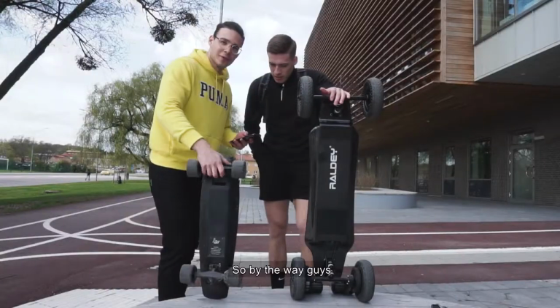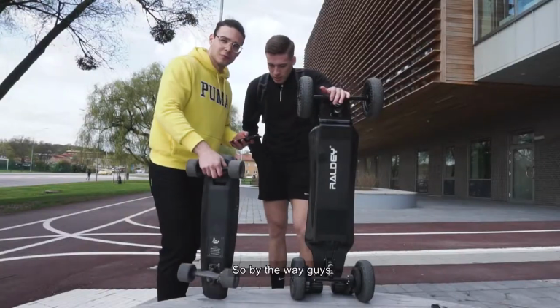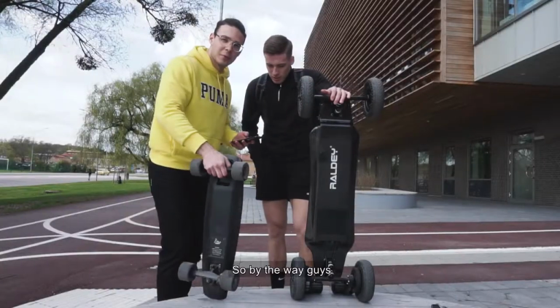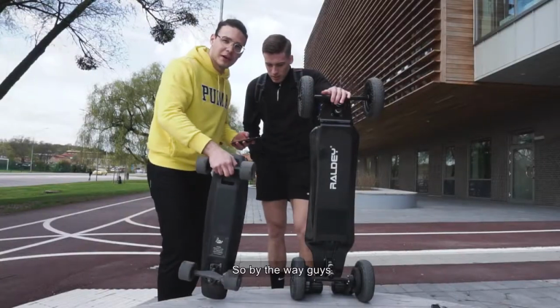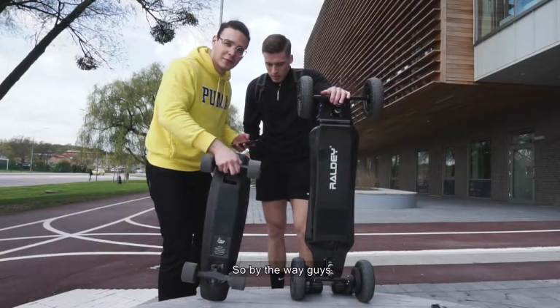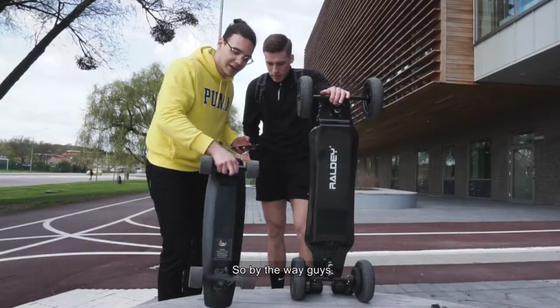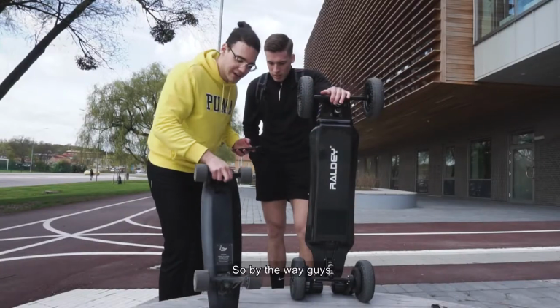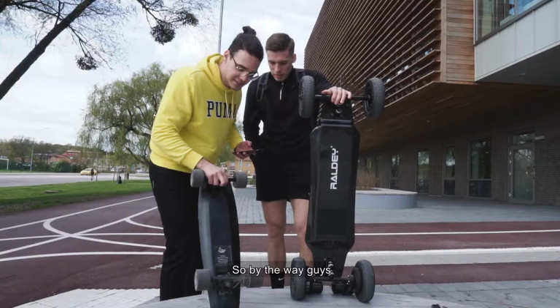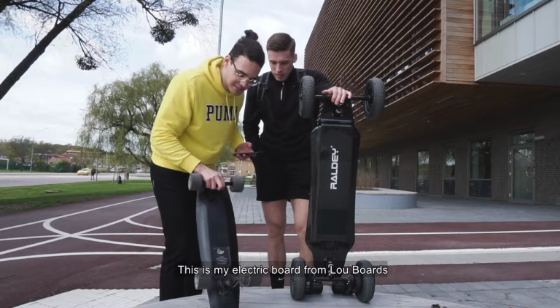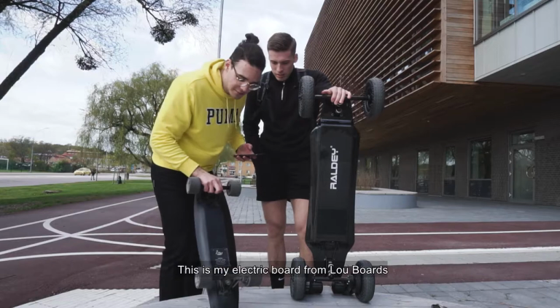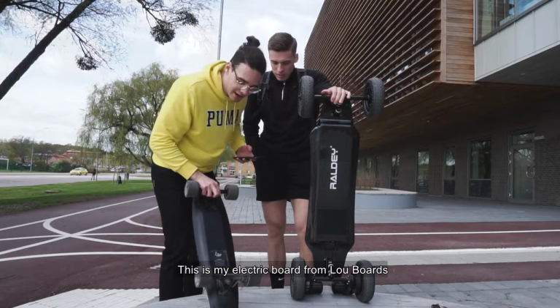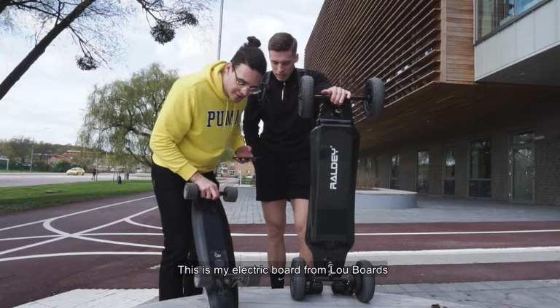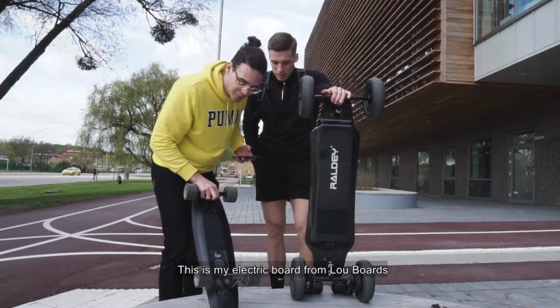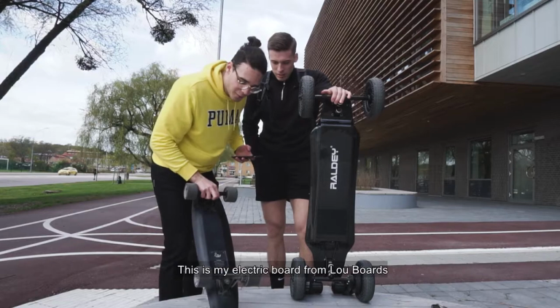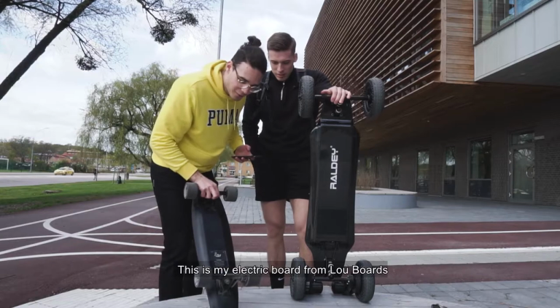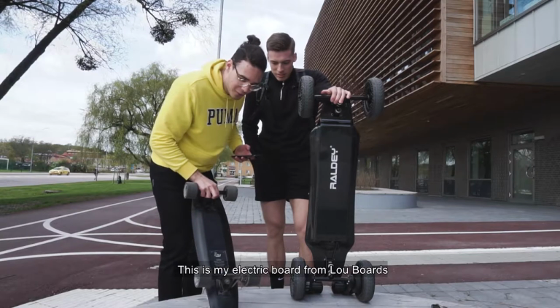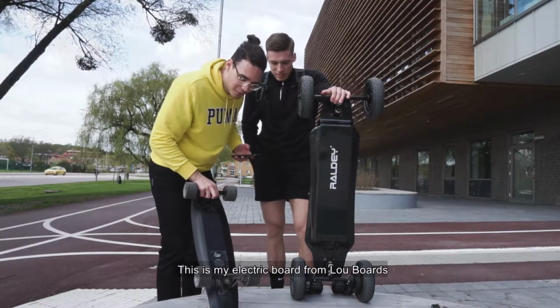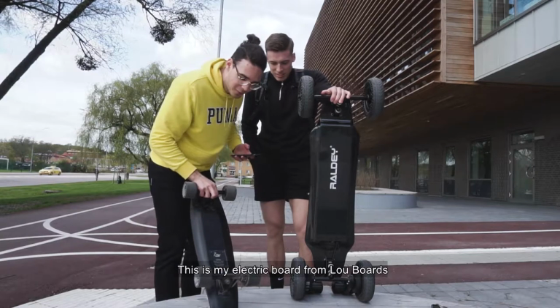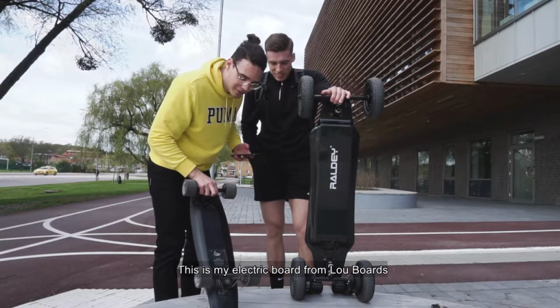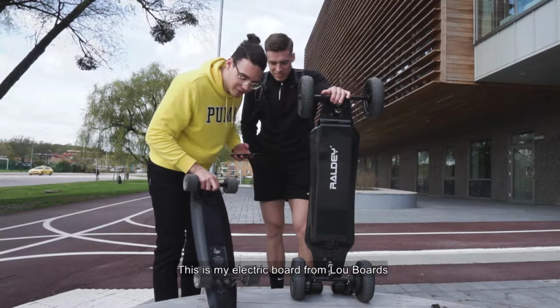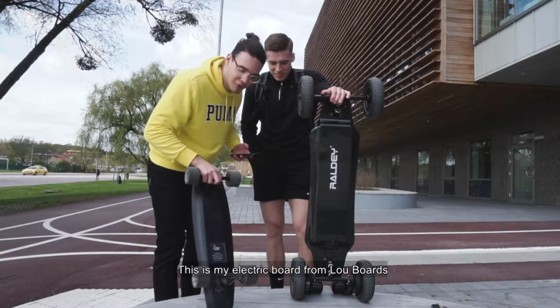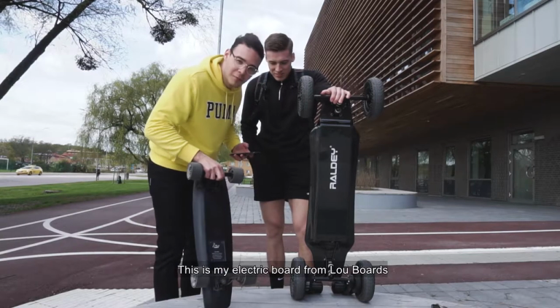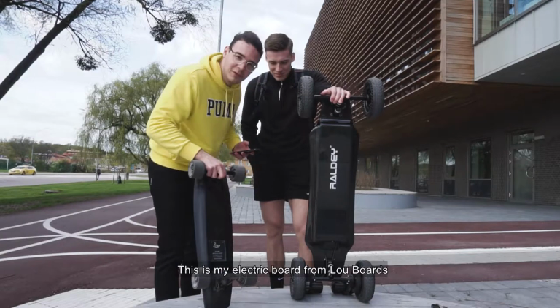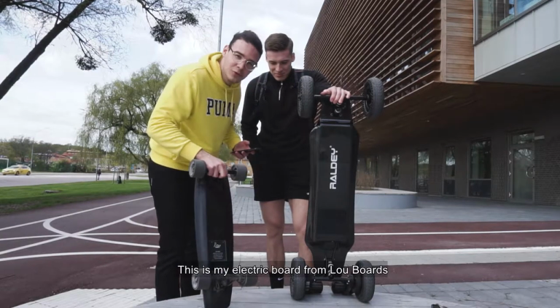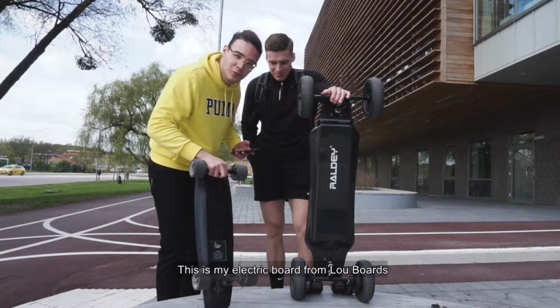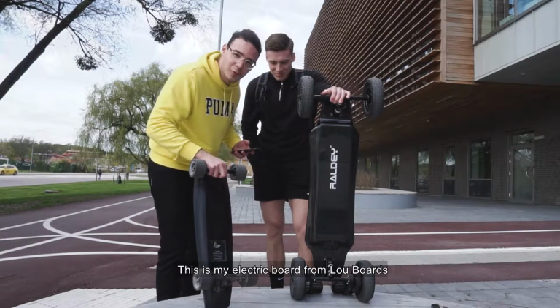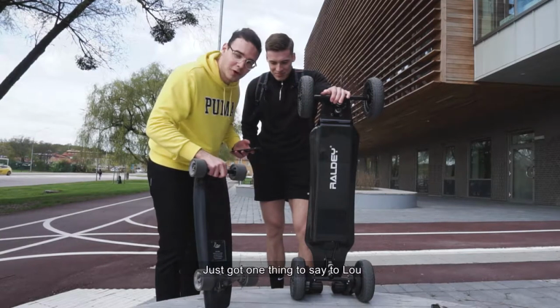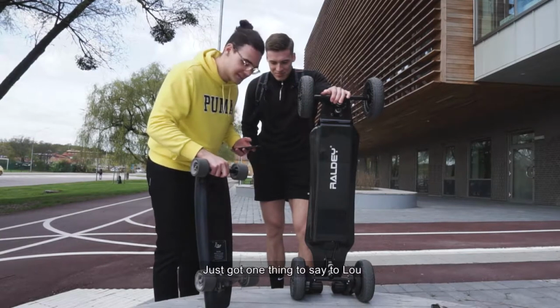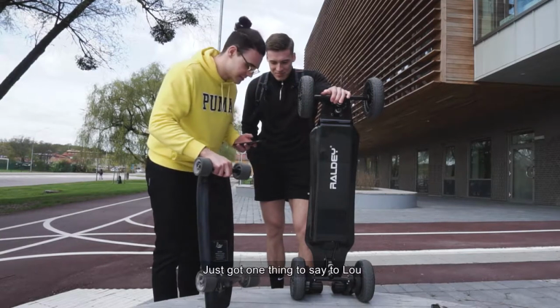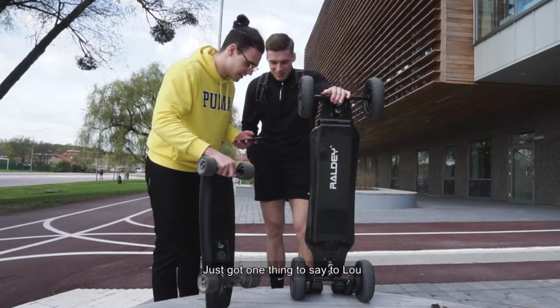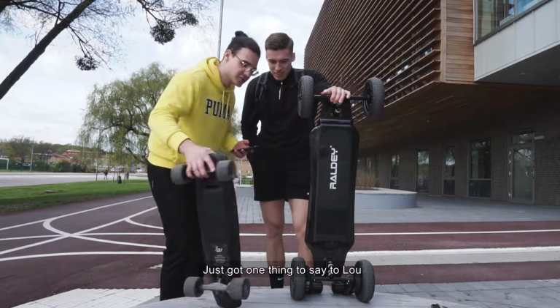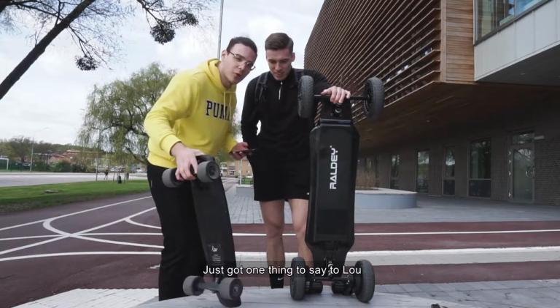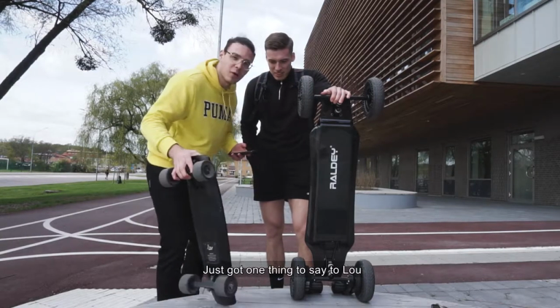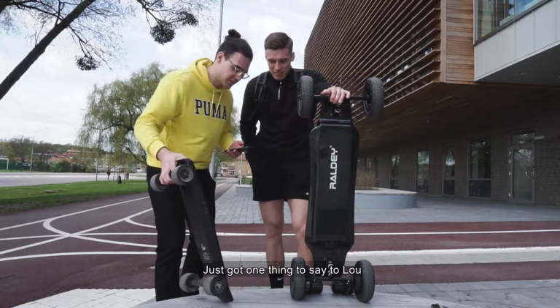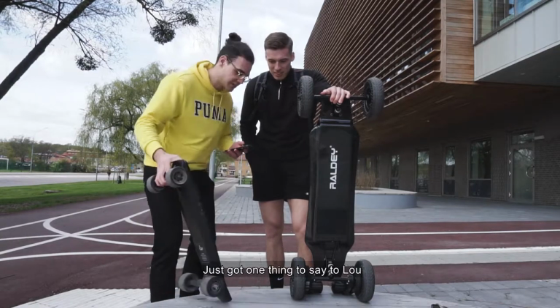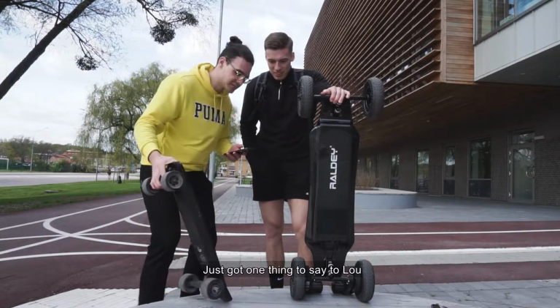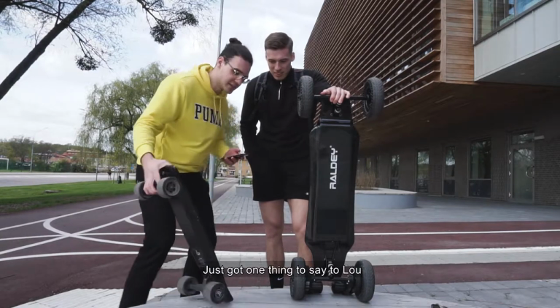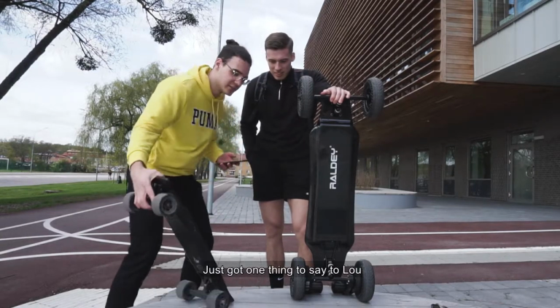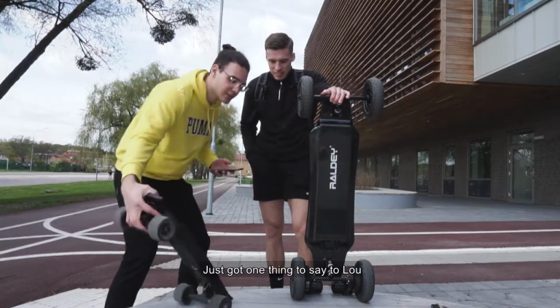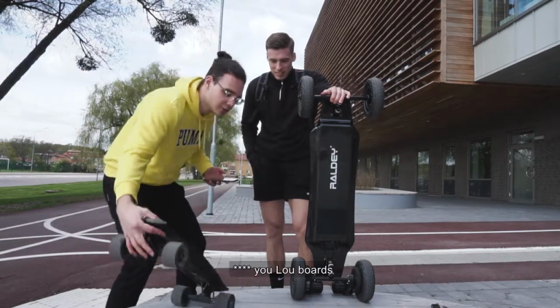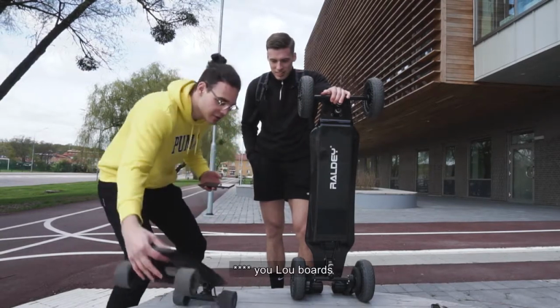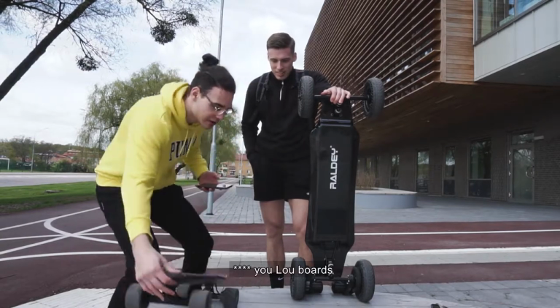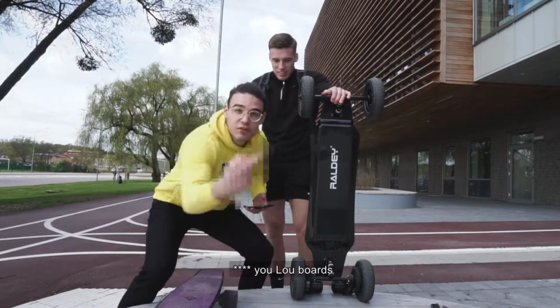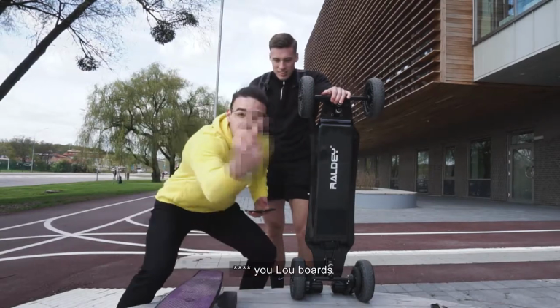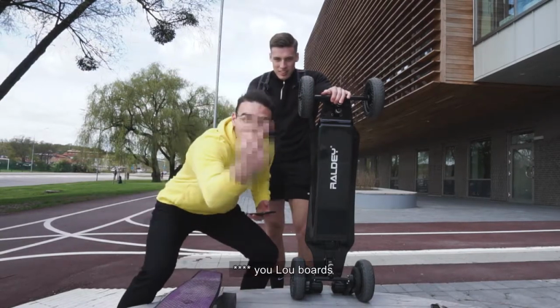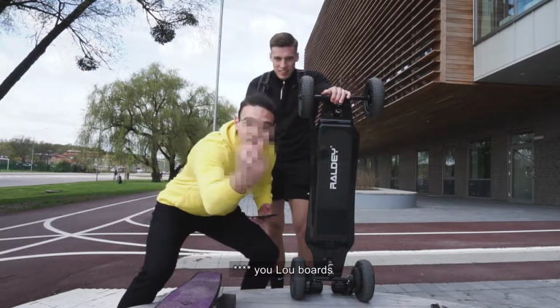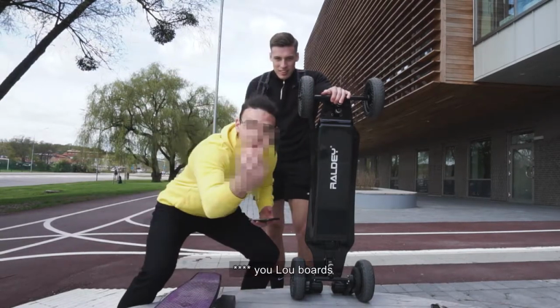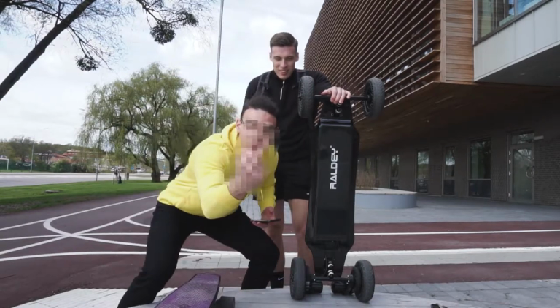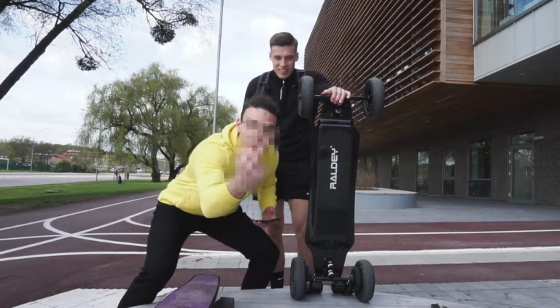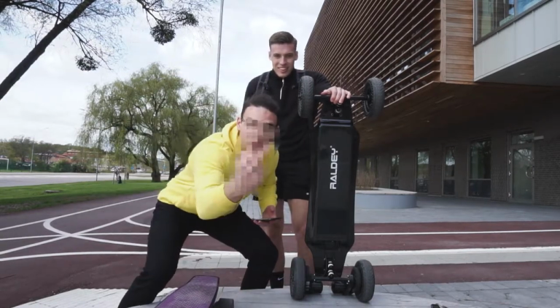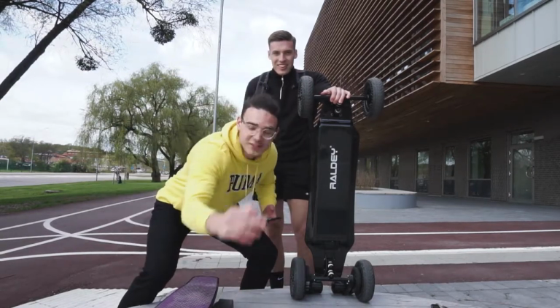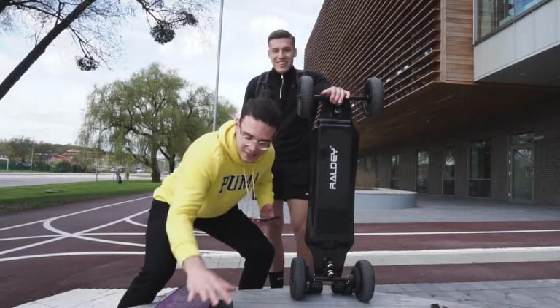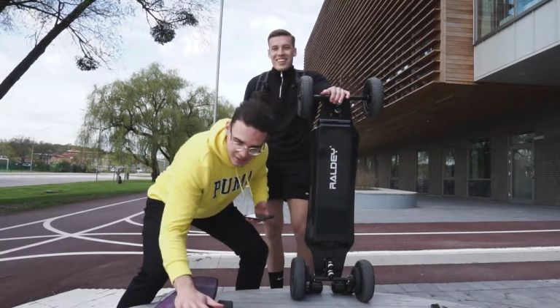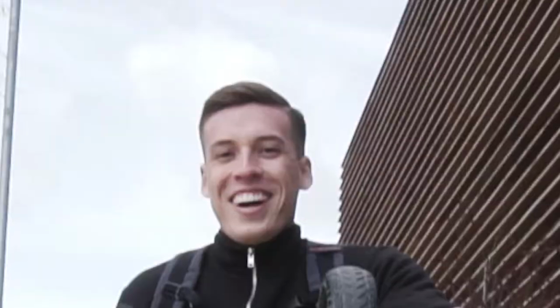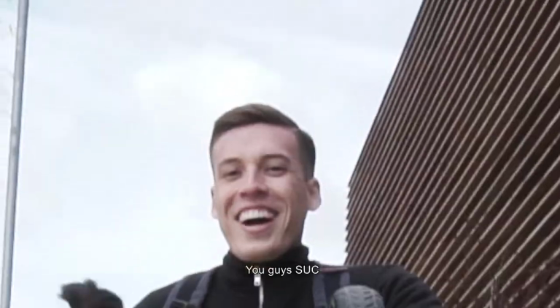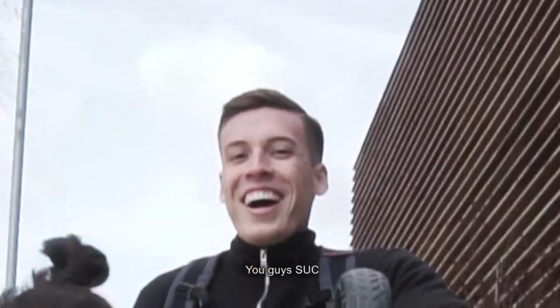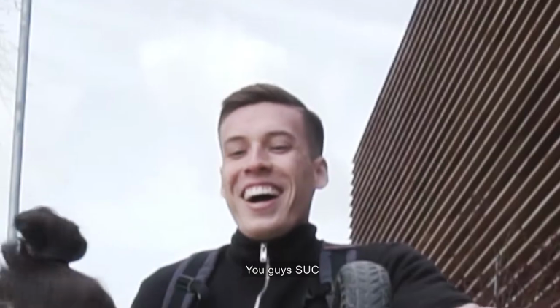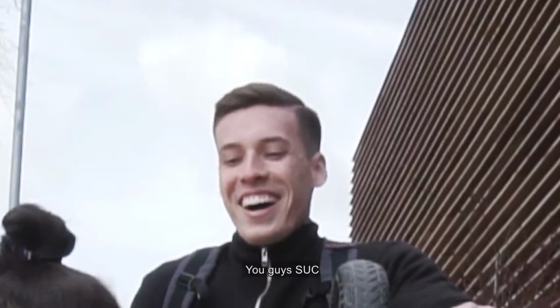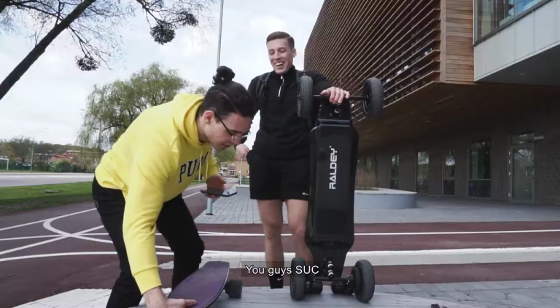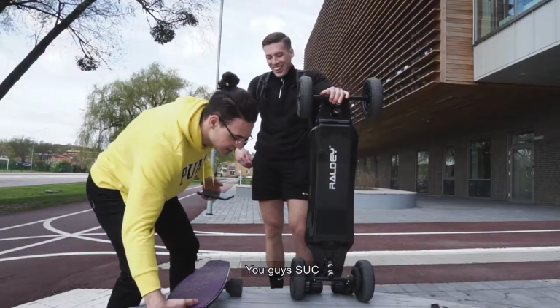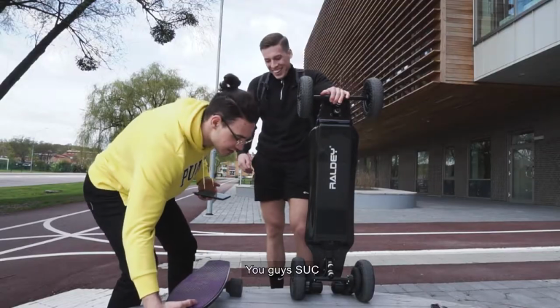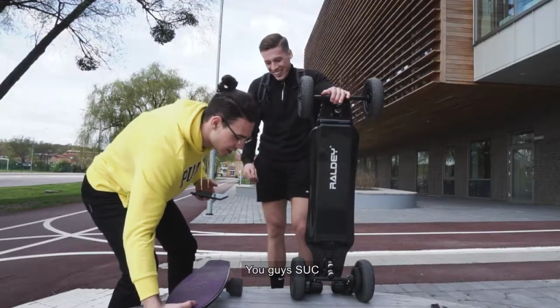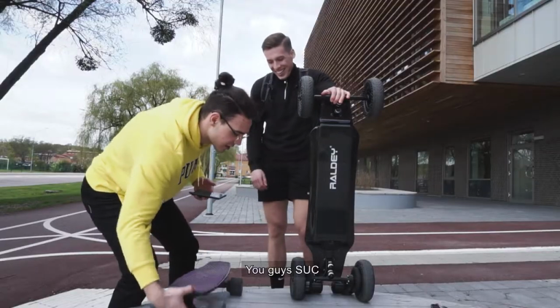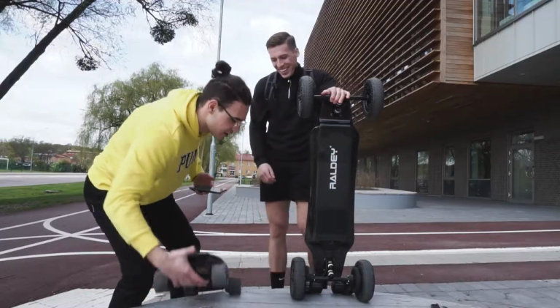By the way guys, it's my little board from Lou Boards. I just got one thing to say to Lou — Lou Boards, you guys suck!